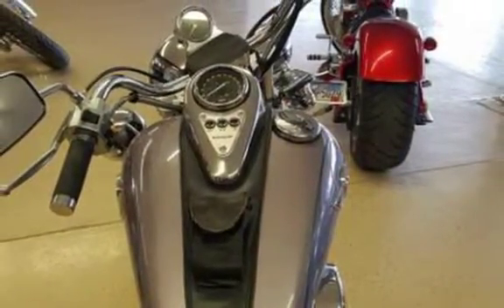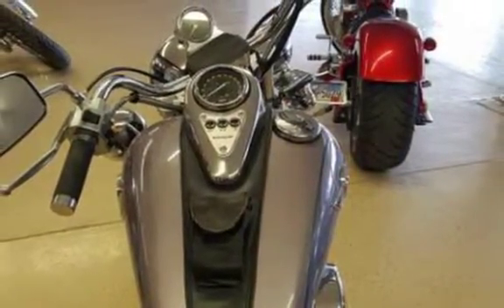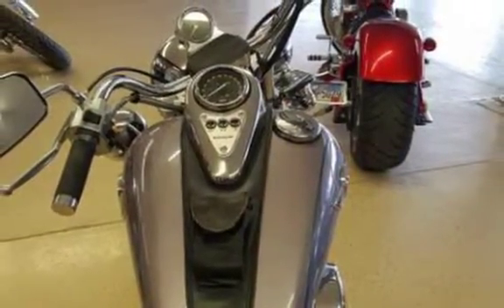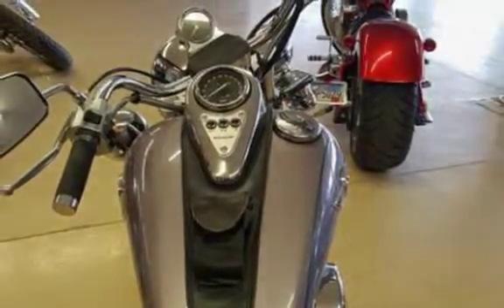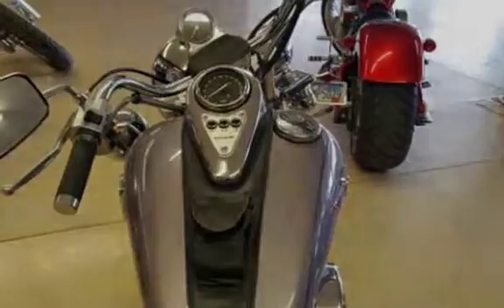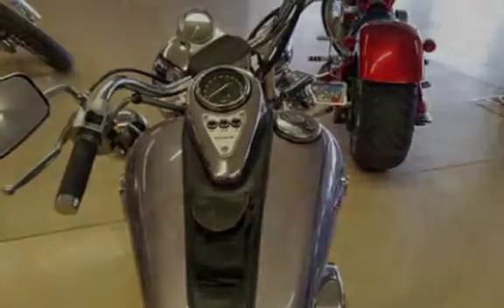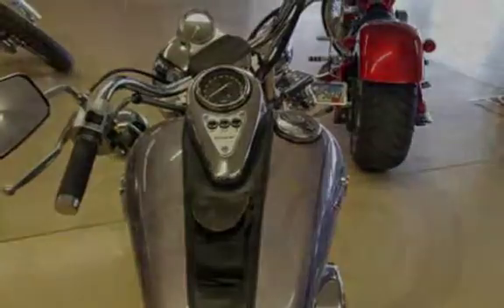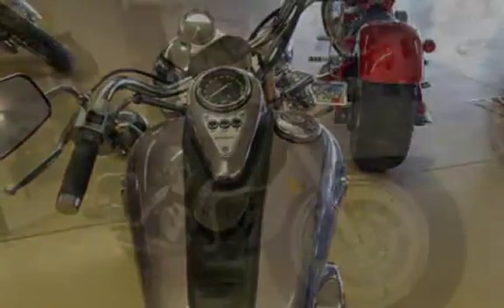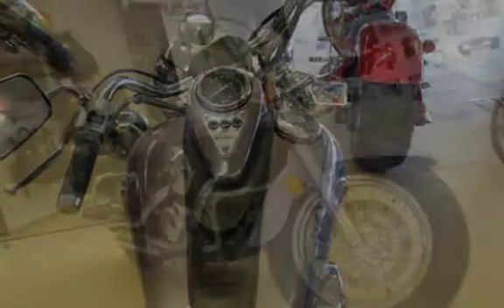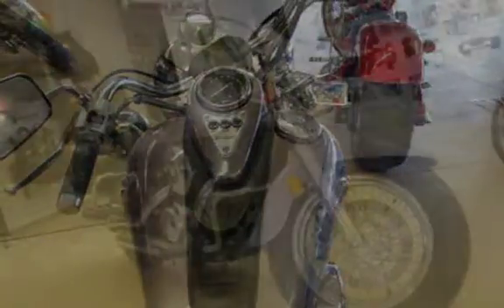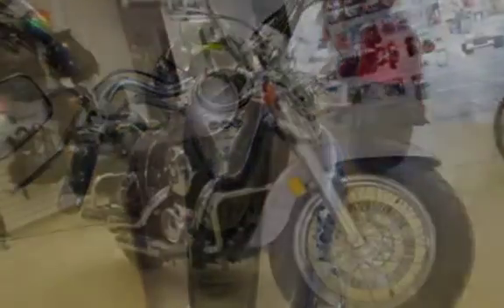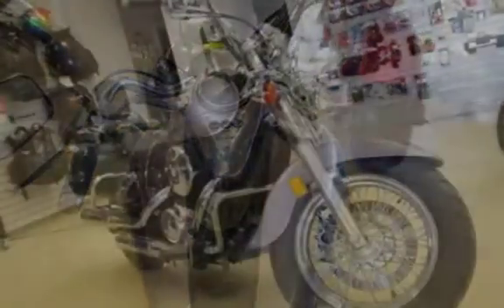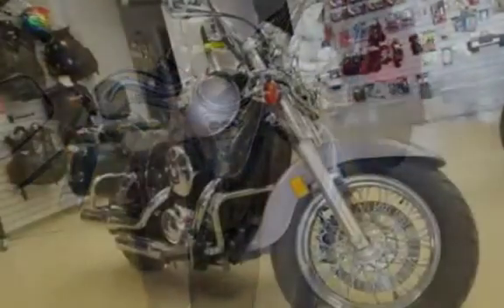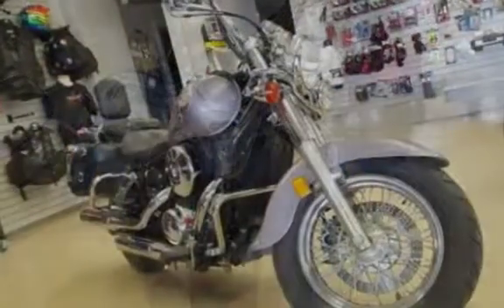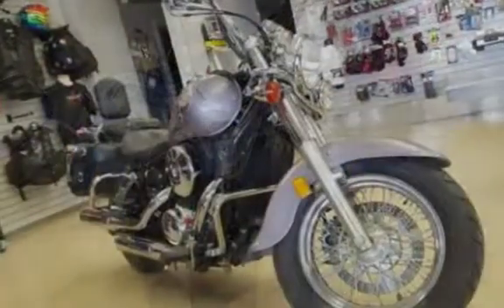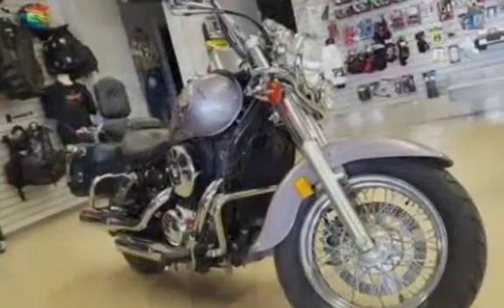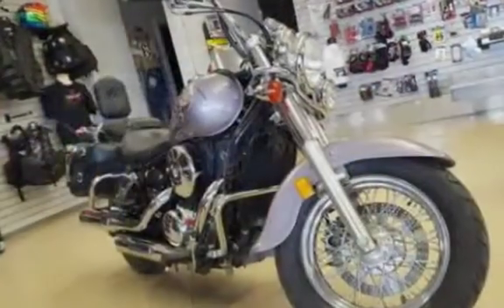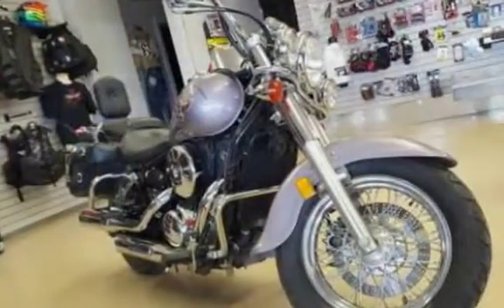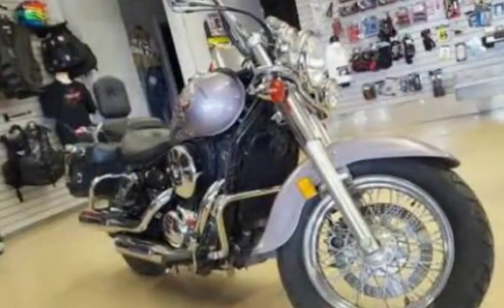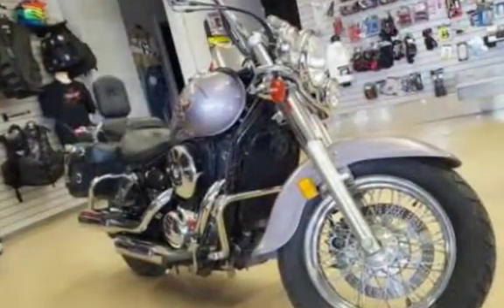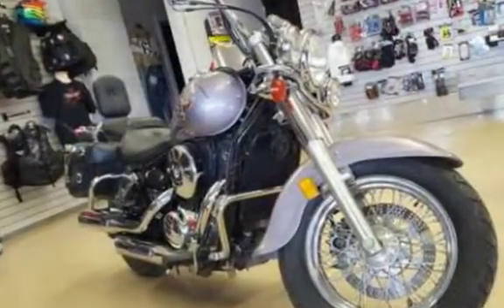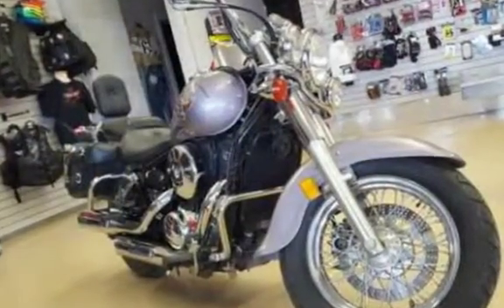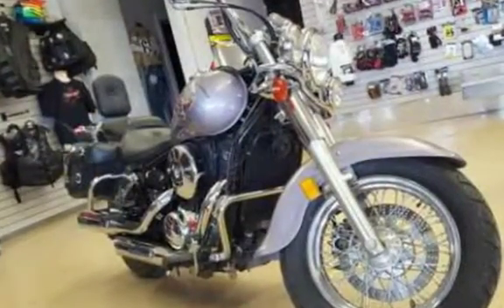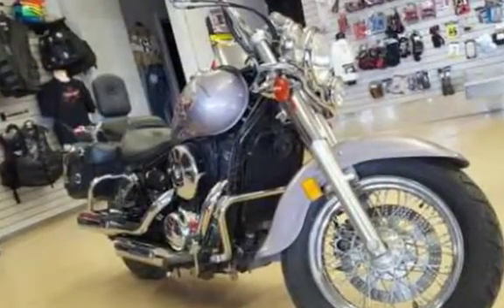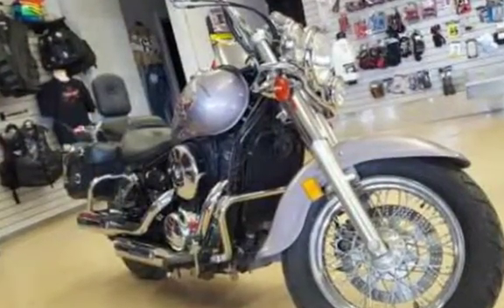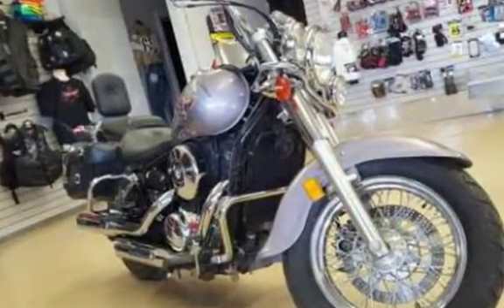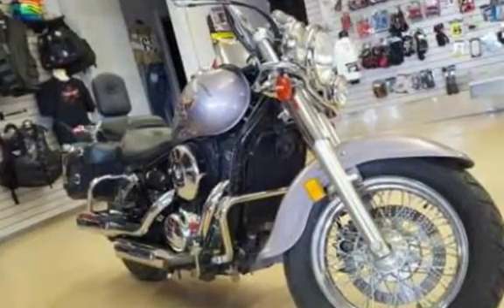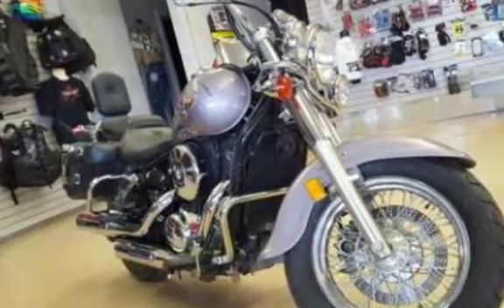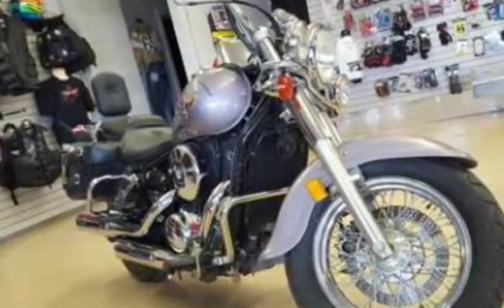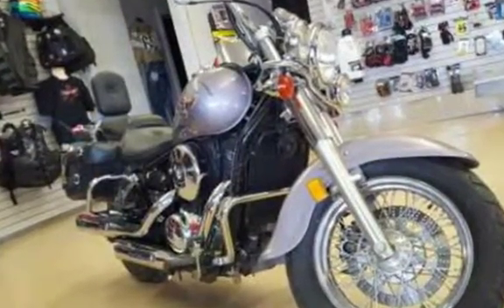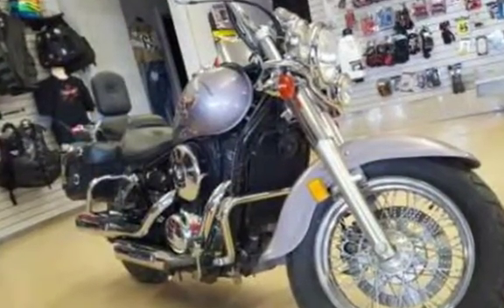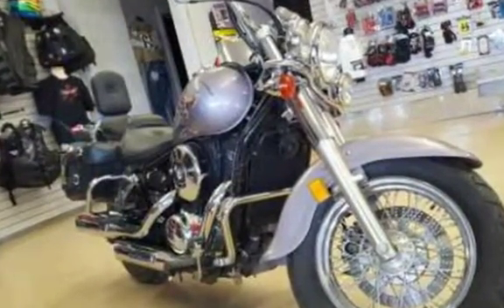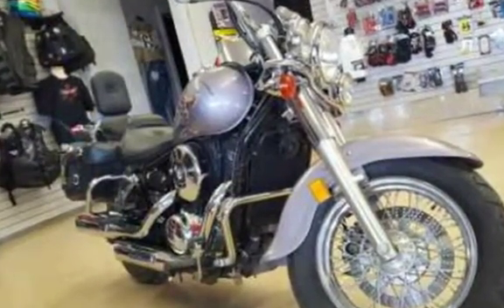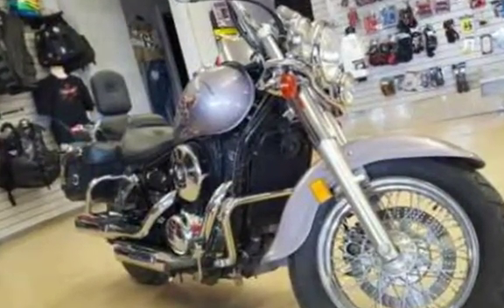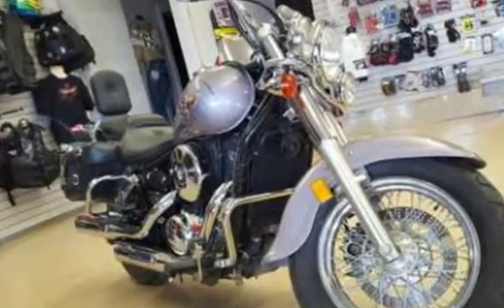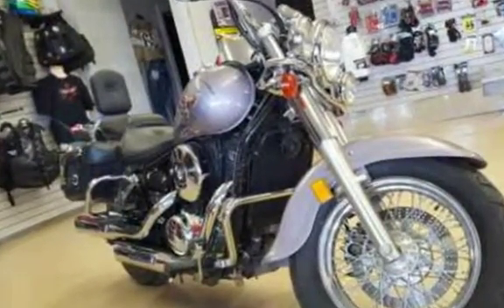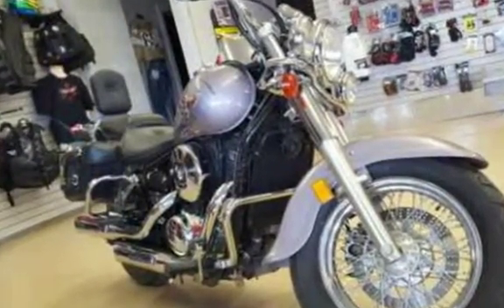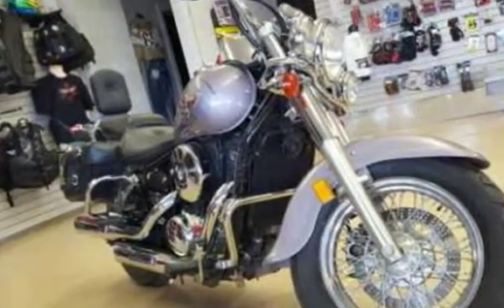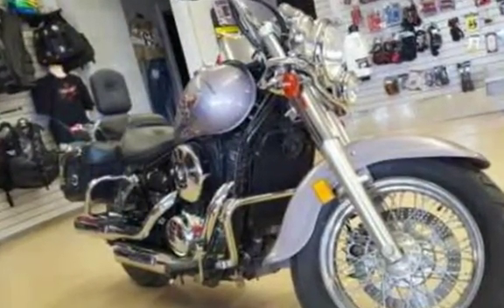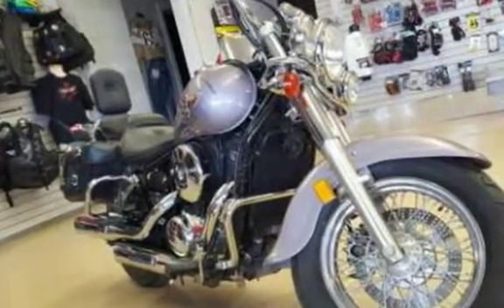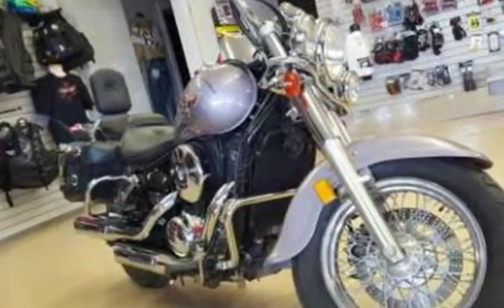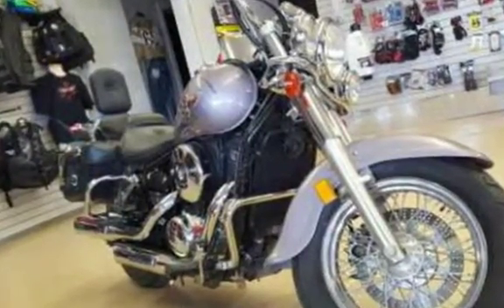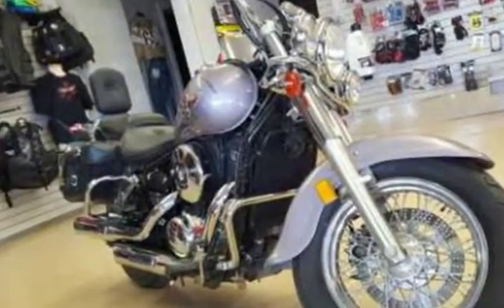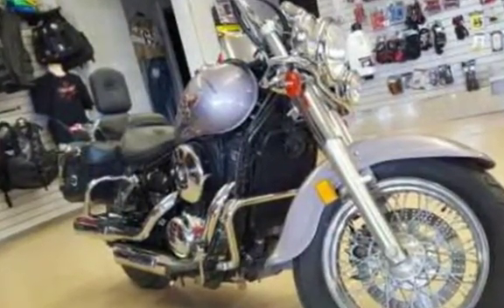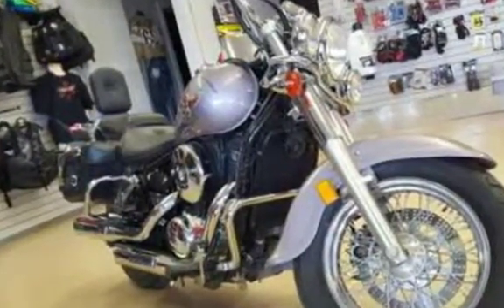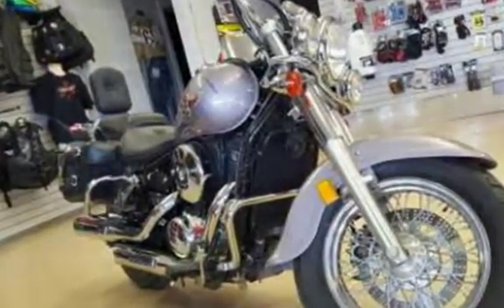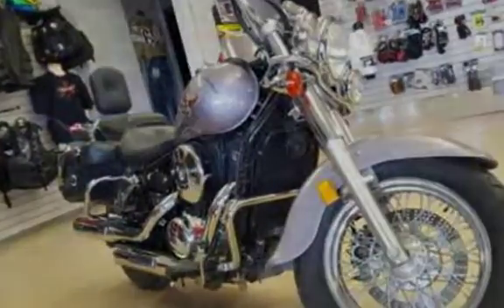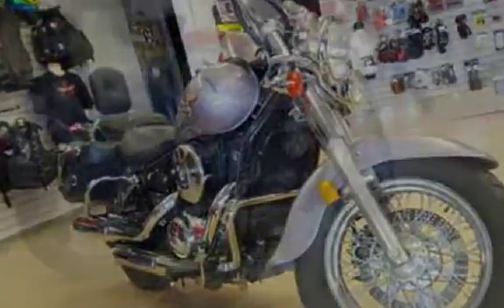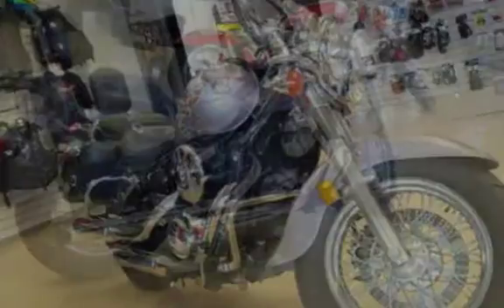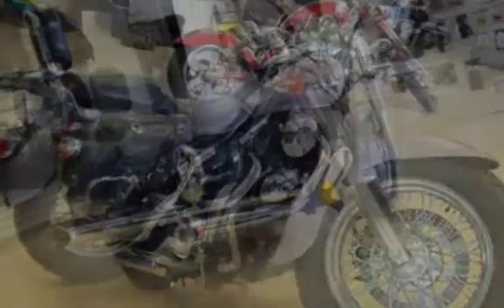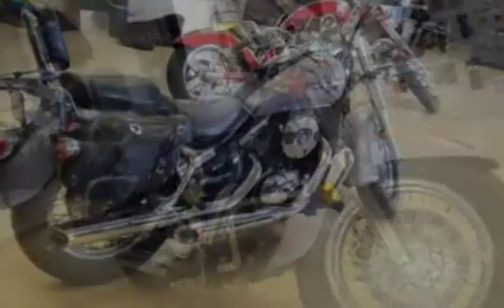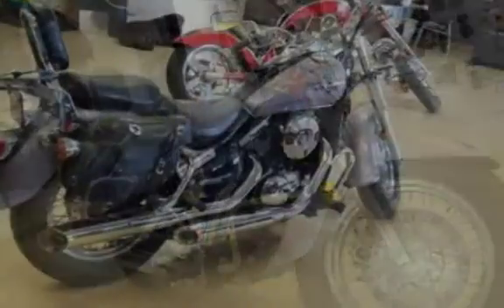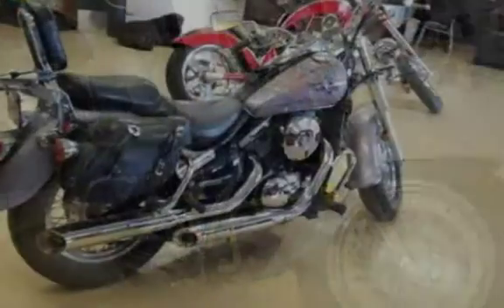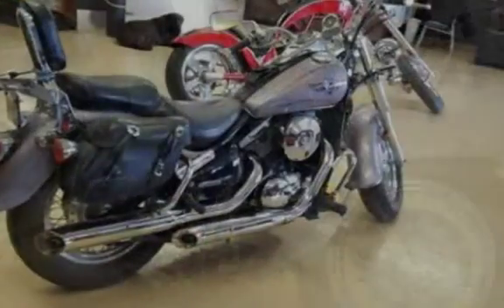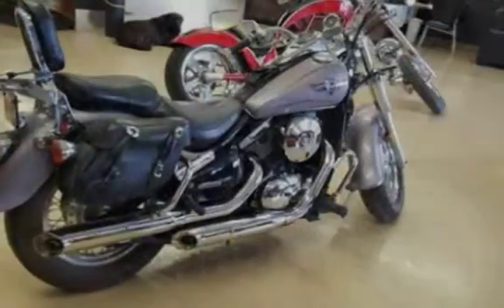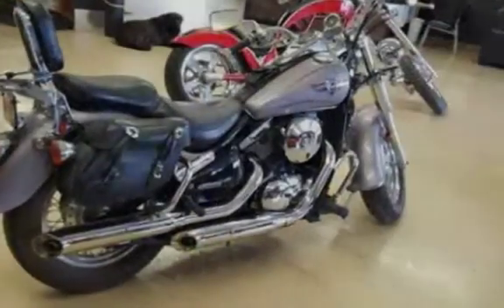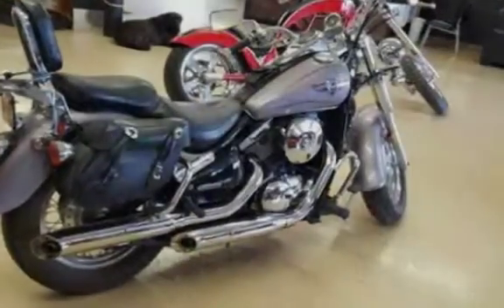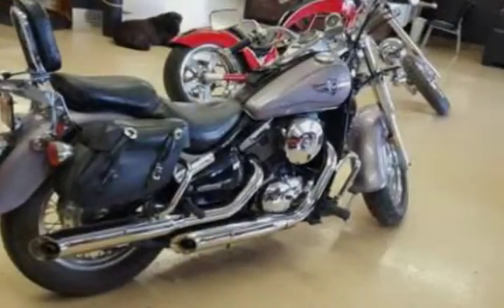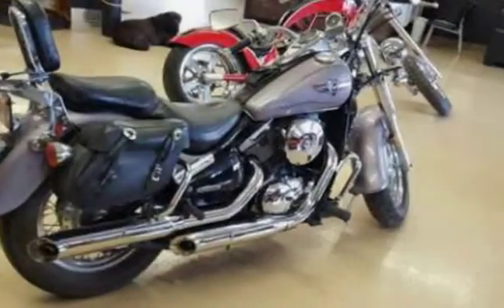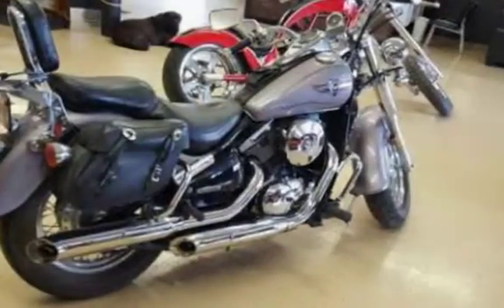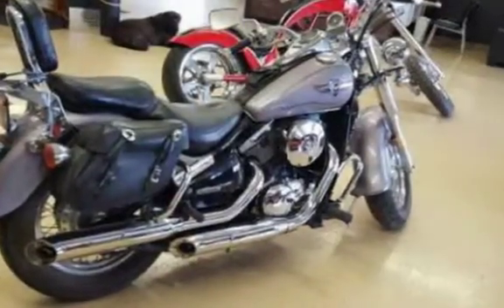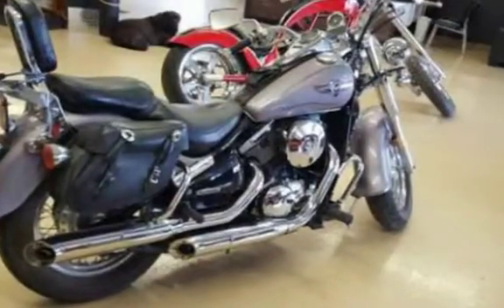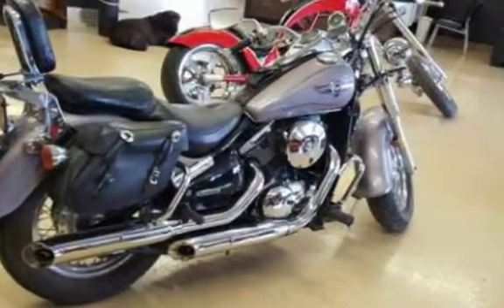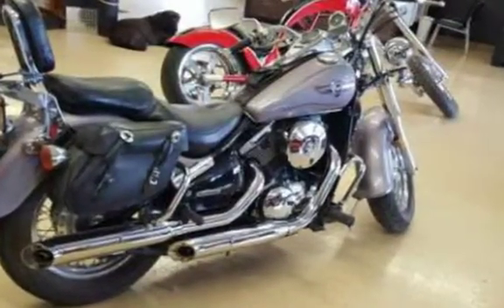This bike is equipped with saddle bags, light bar, front to rear crash bar, tank strap, helmet carrier, and a sissy bar.